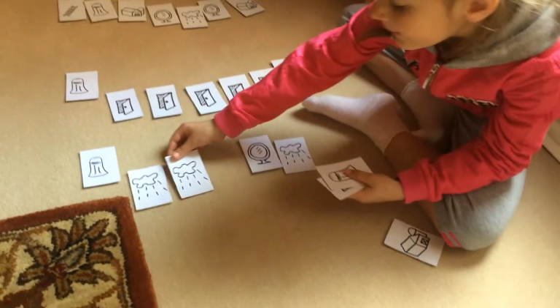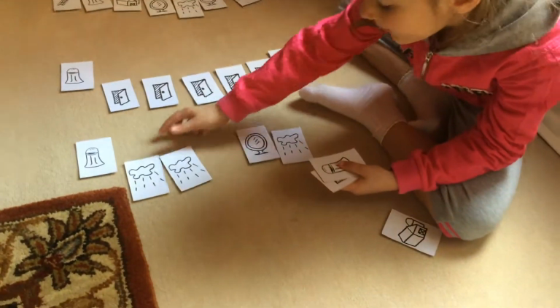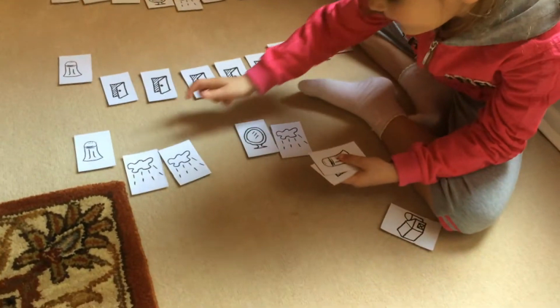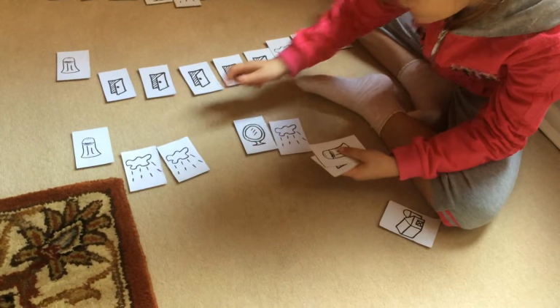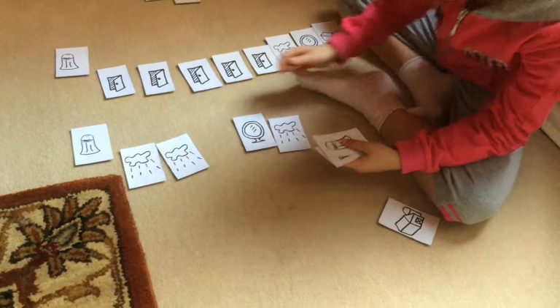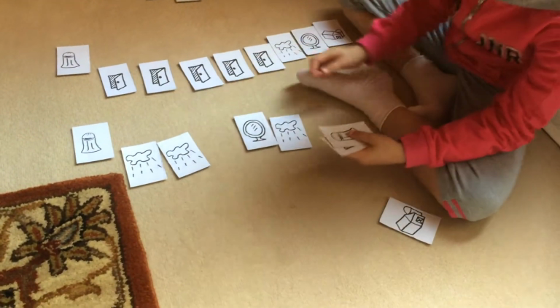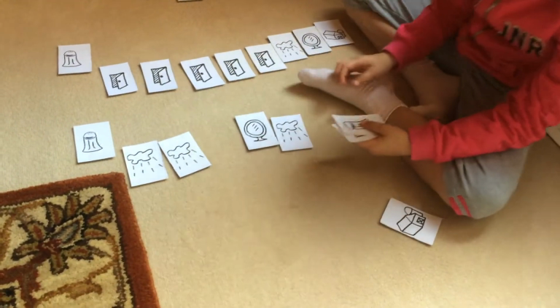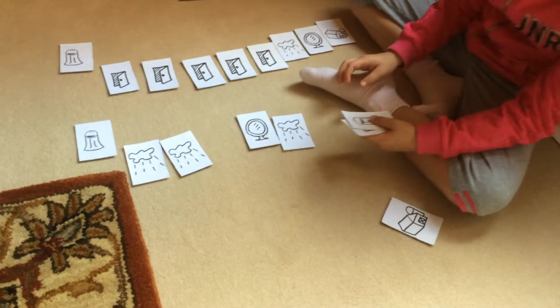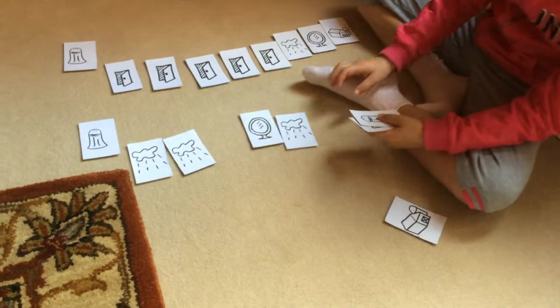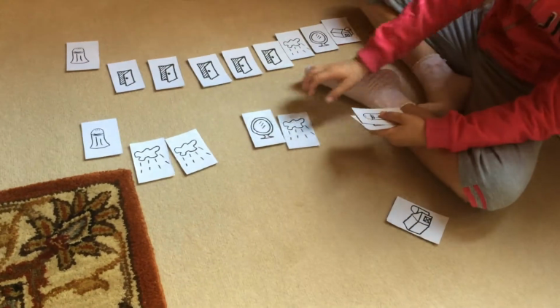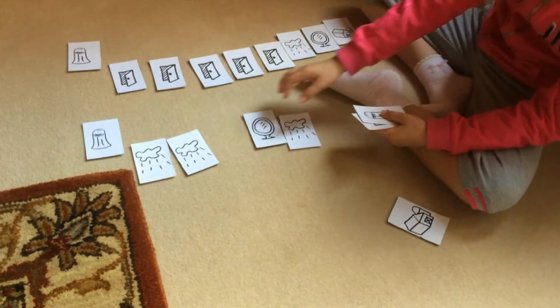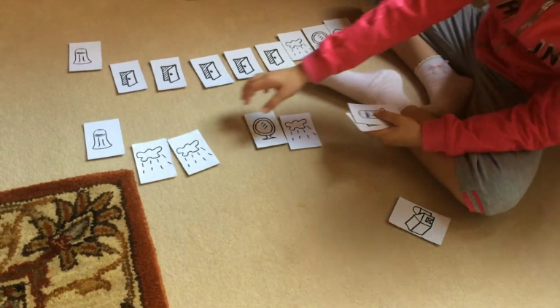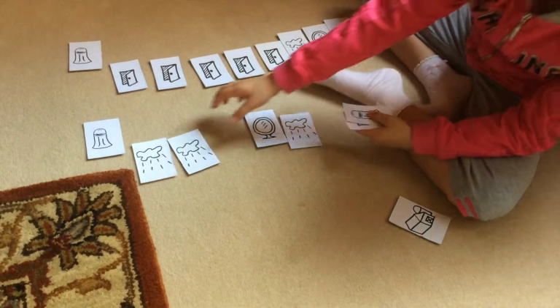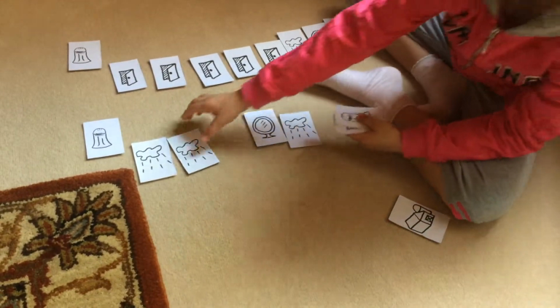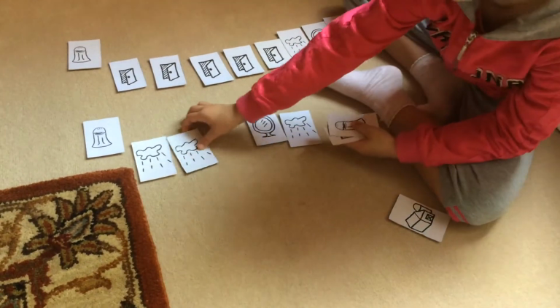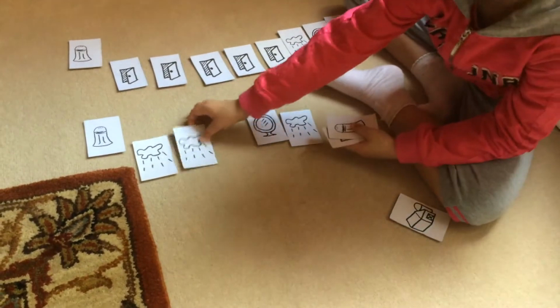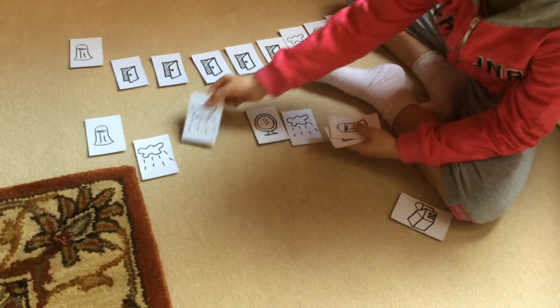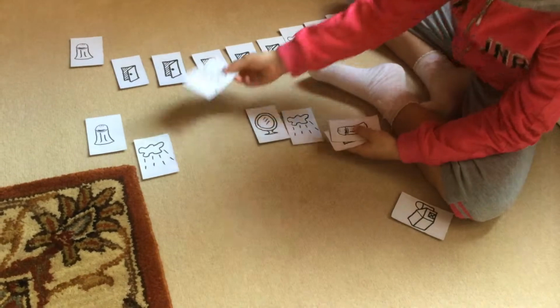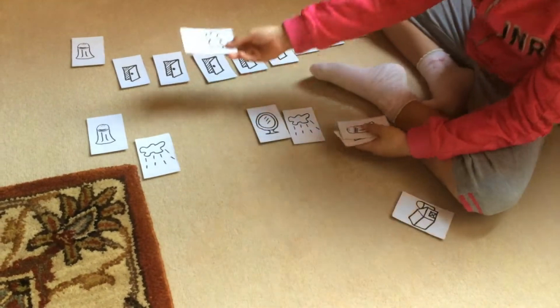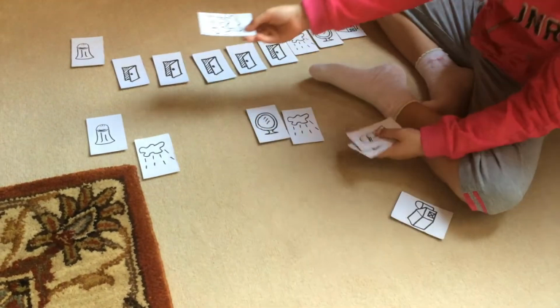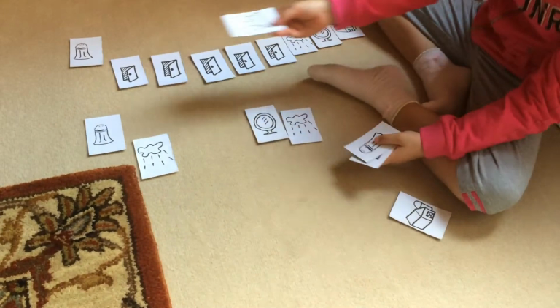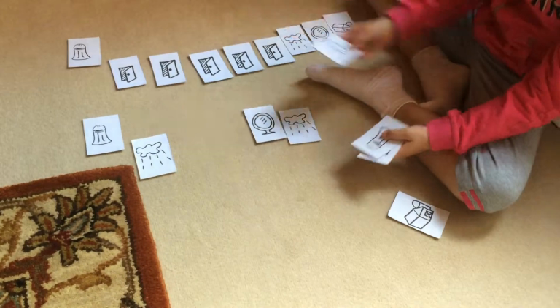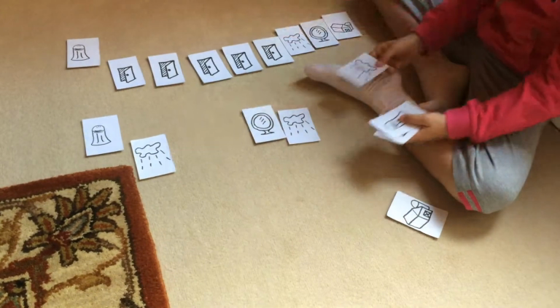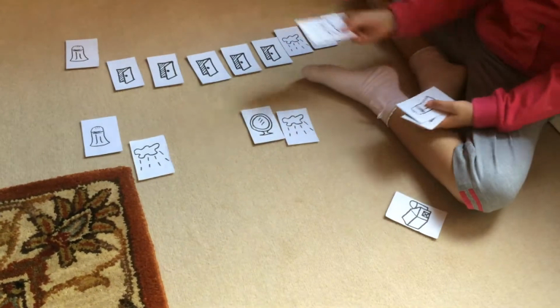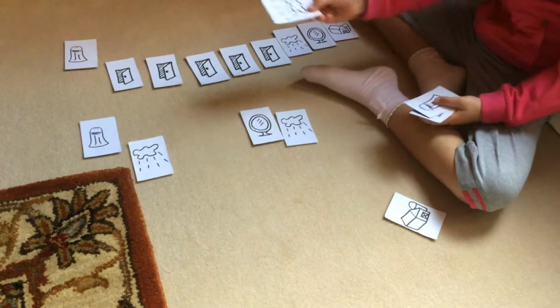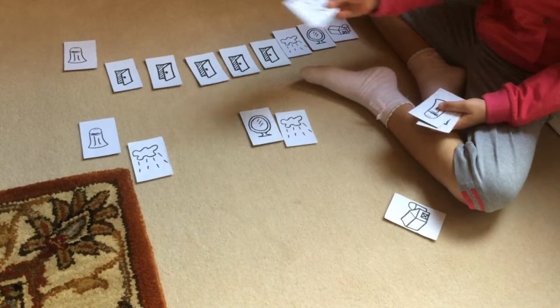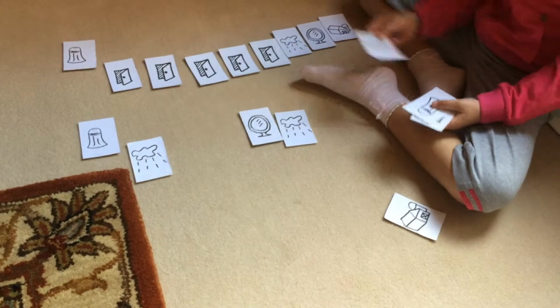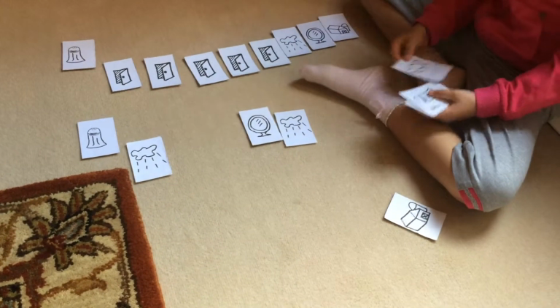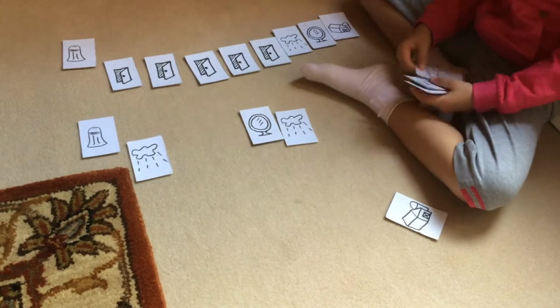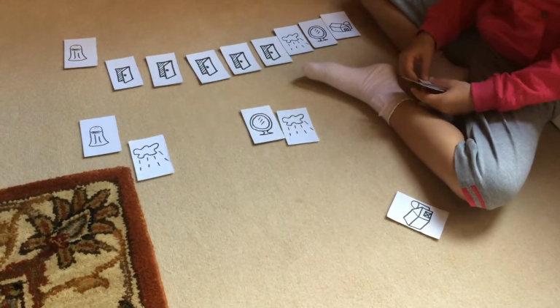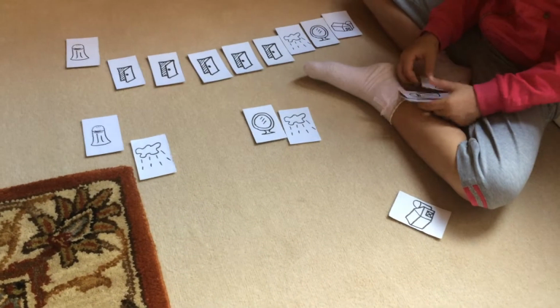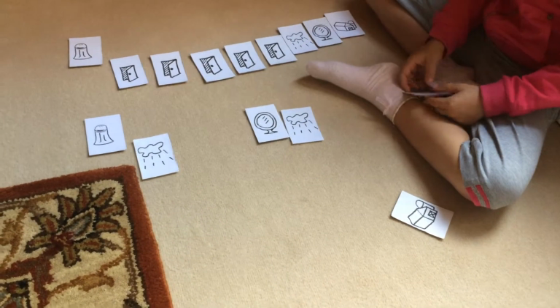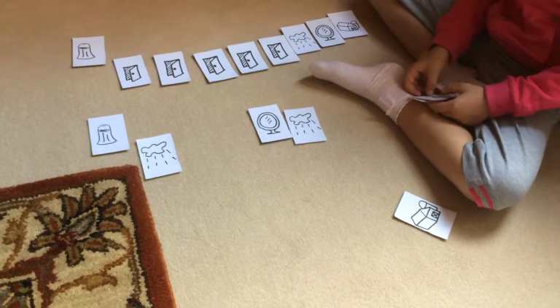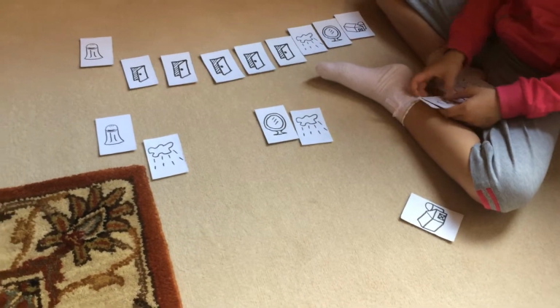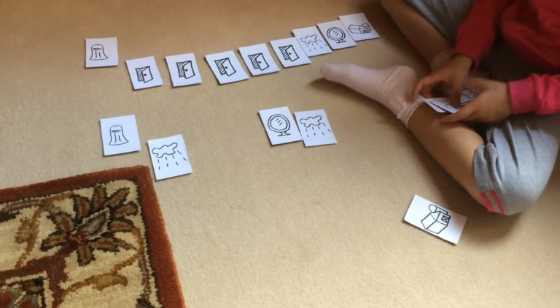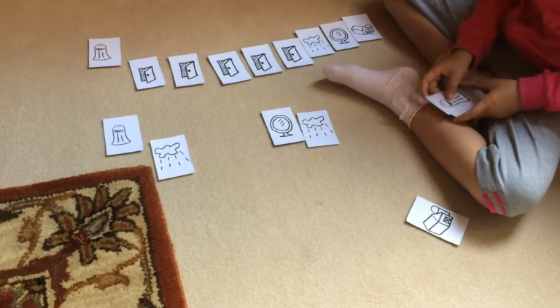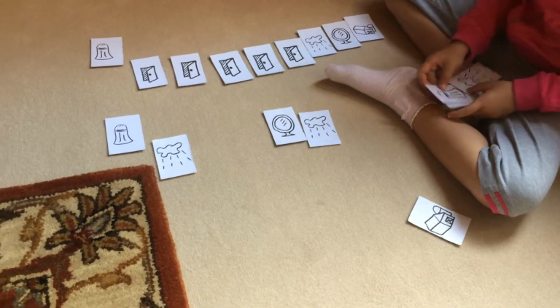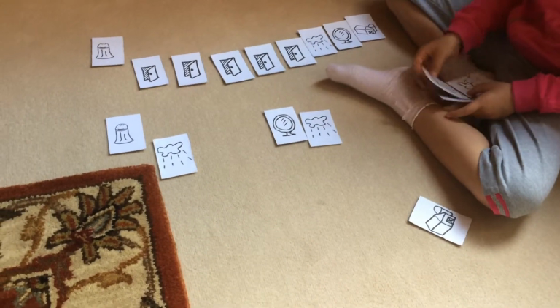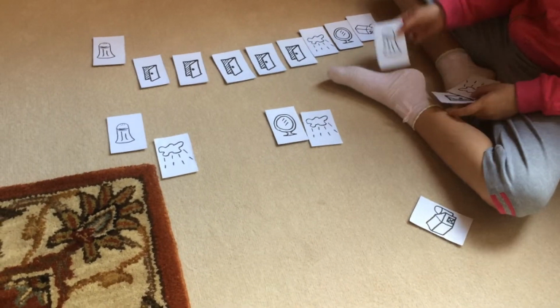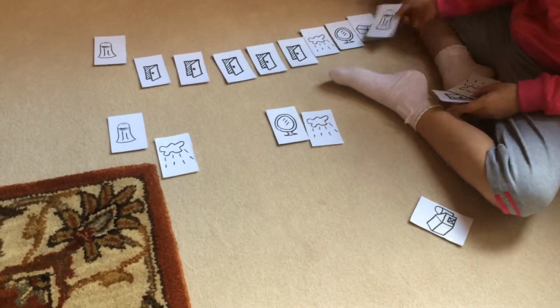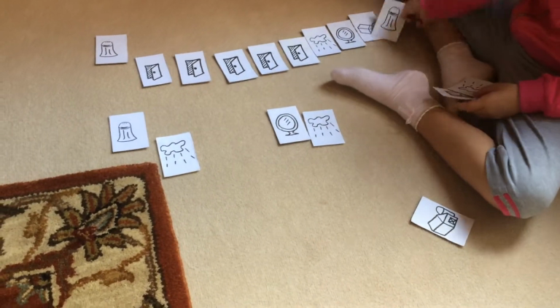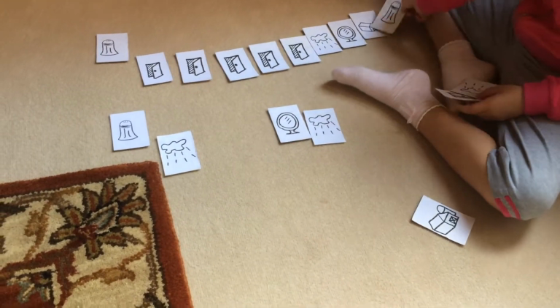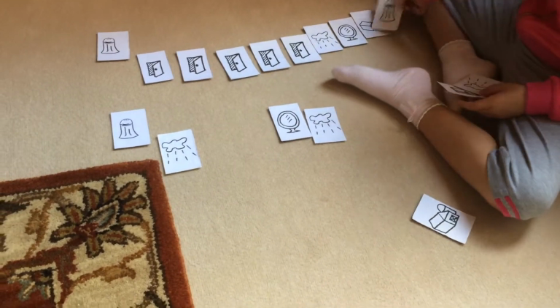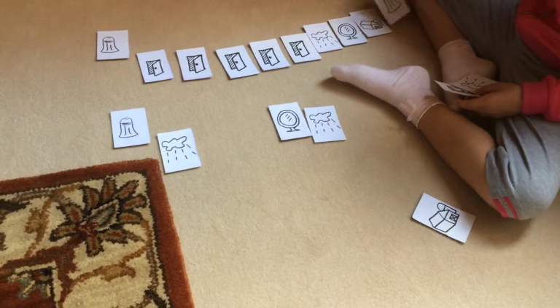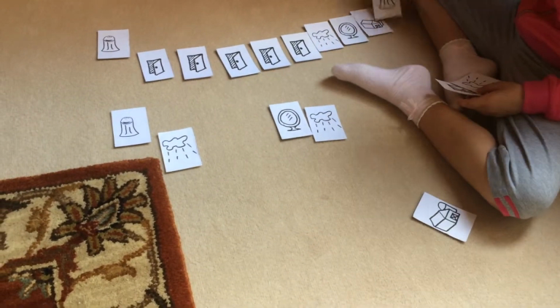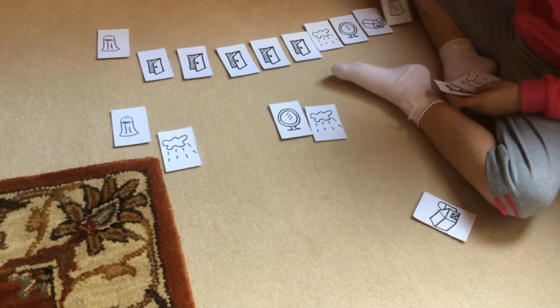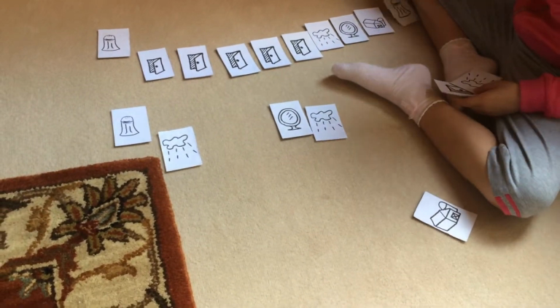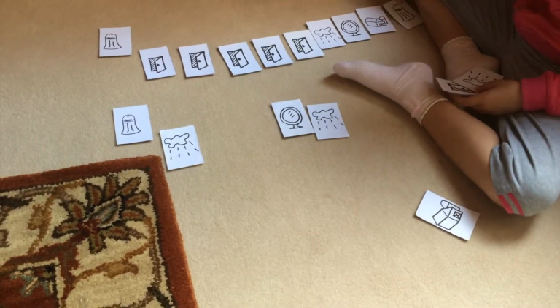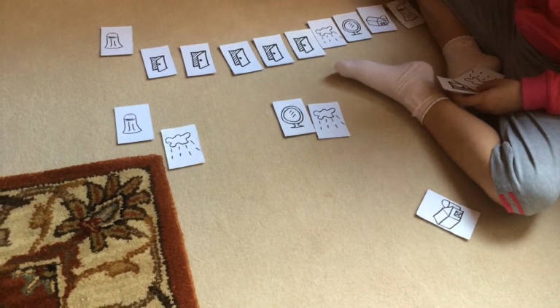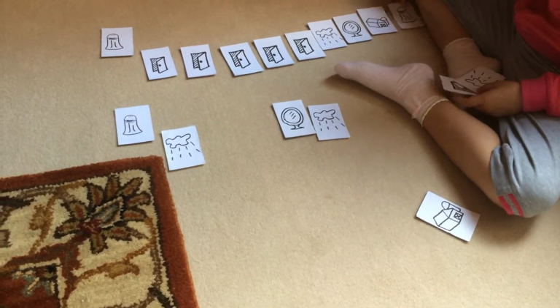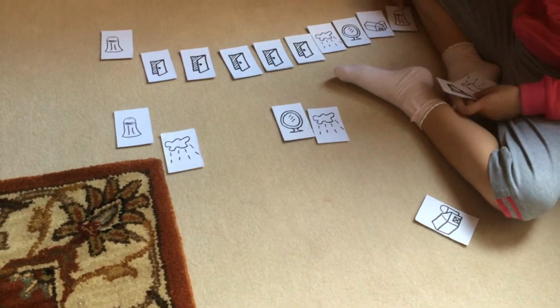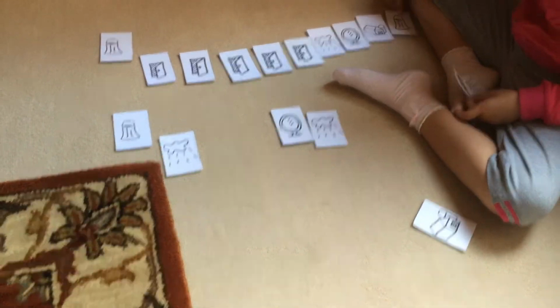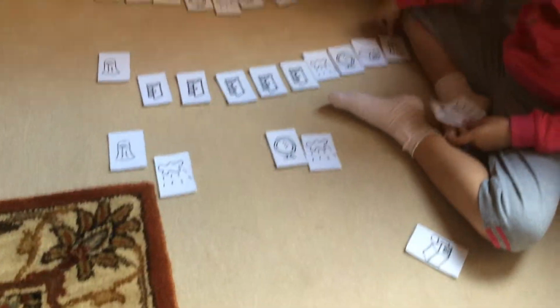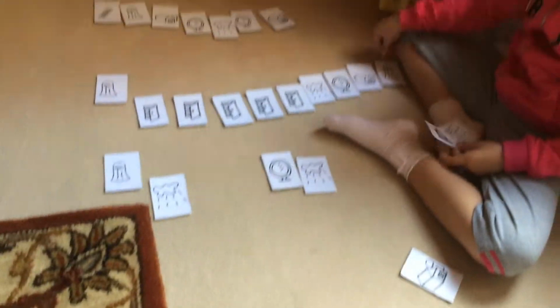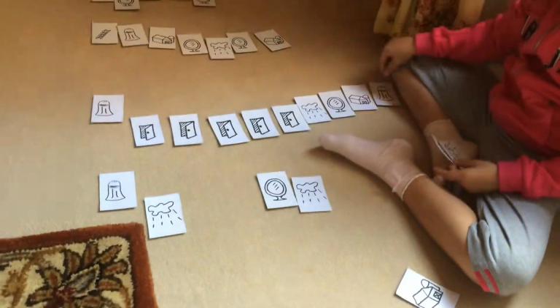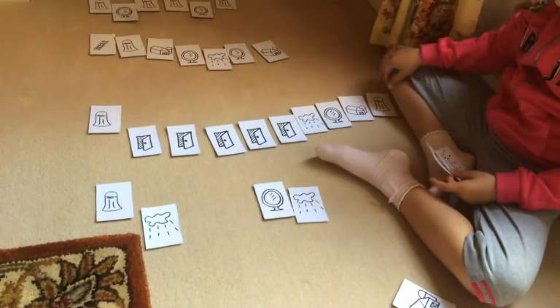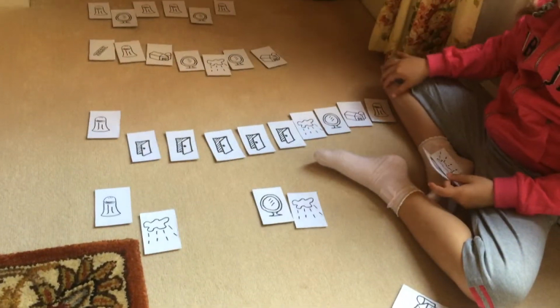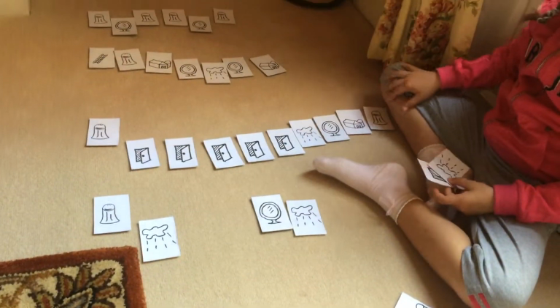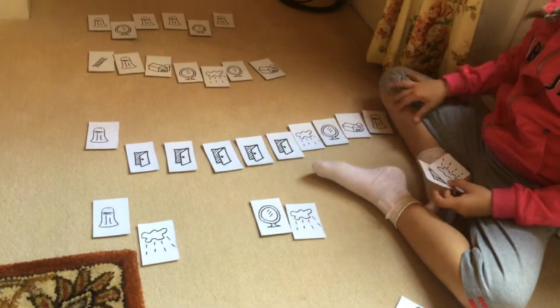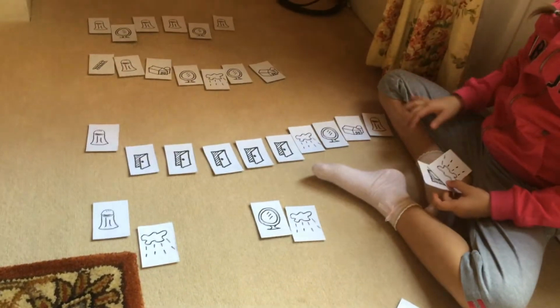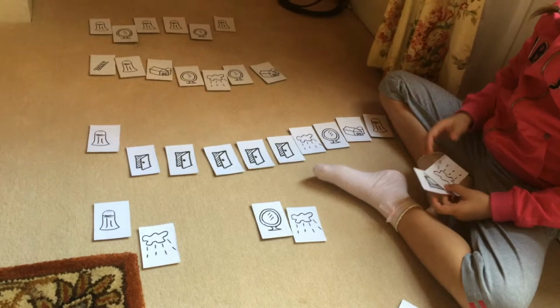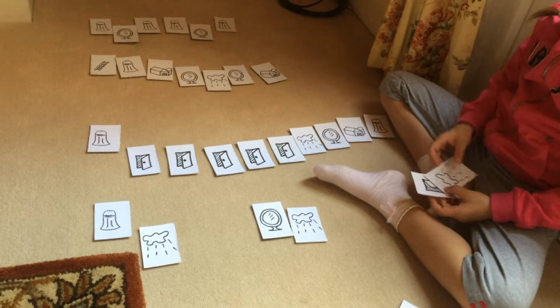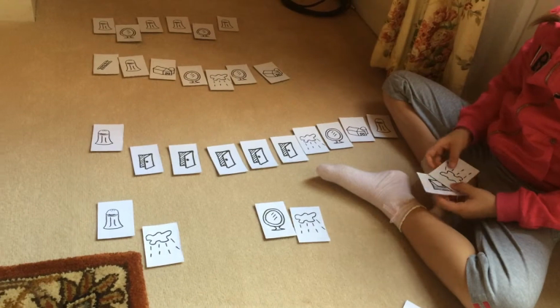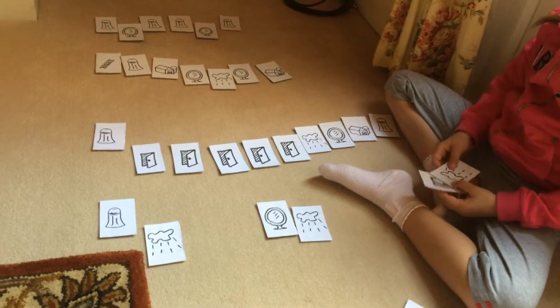And why so, why so? After do, re, mi, fa, sol, re. Well done.